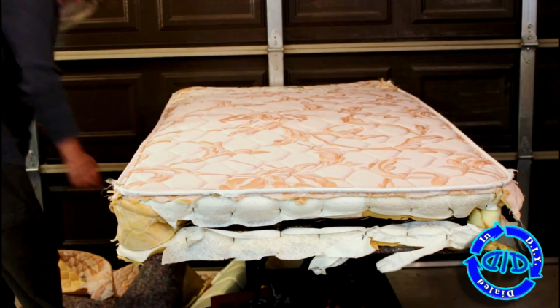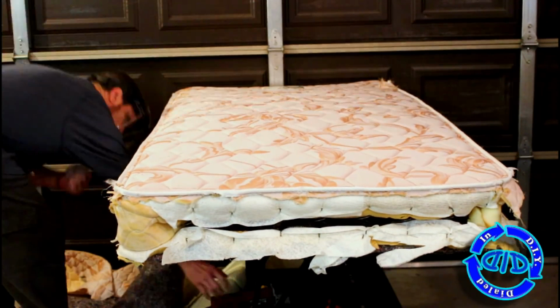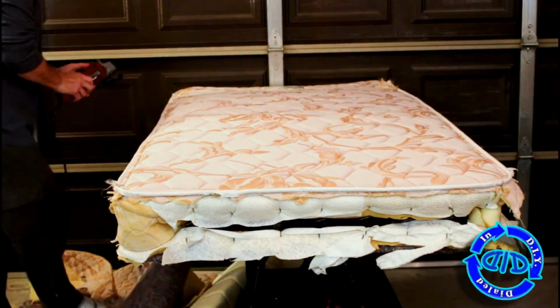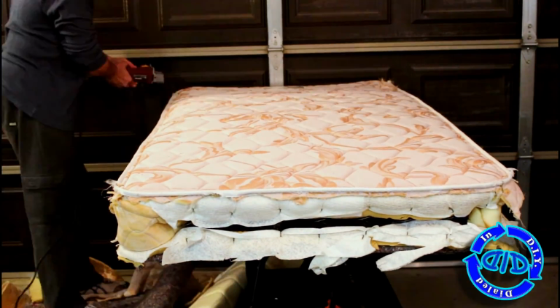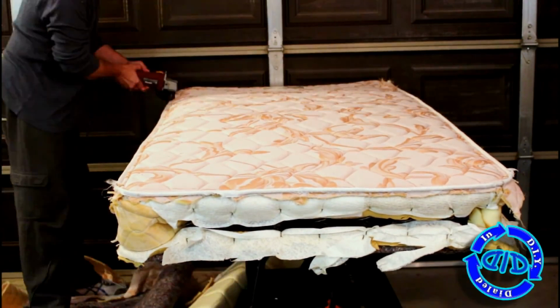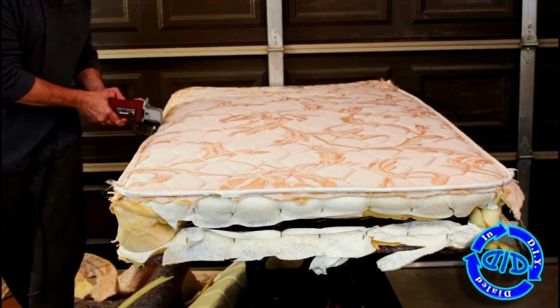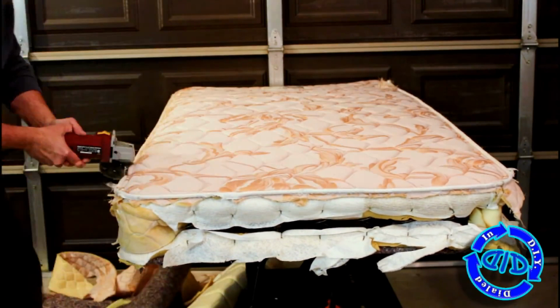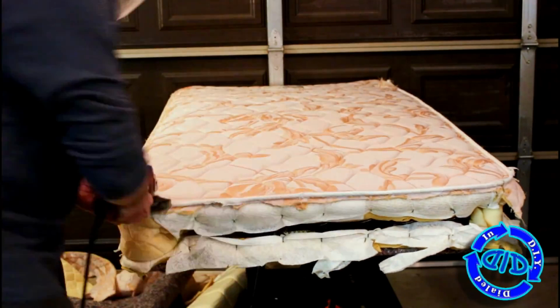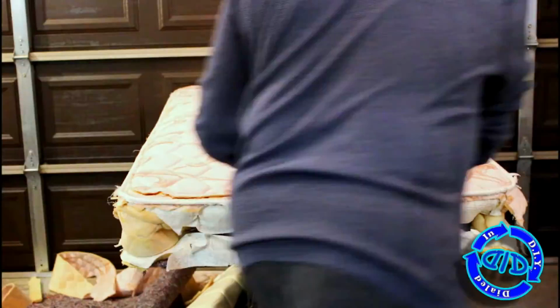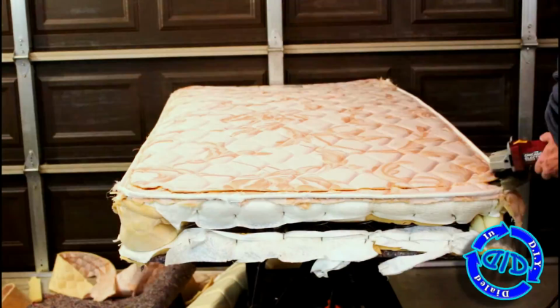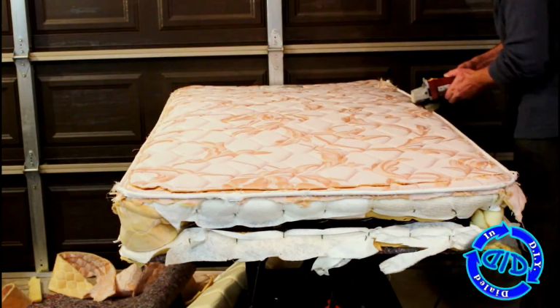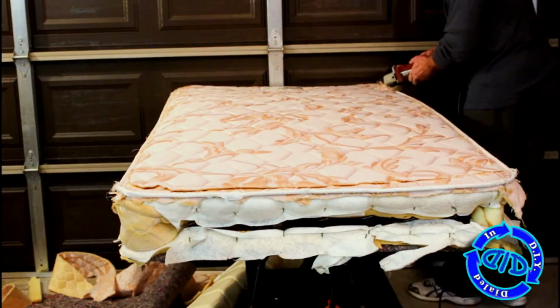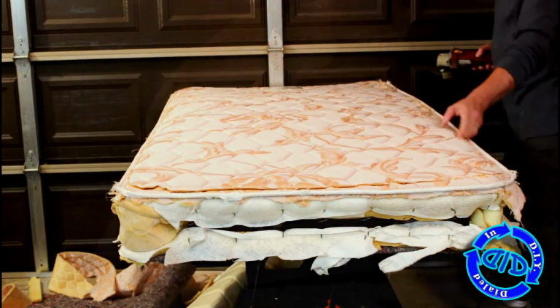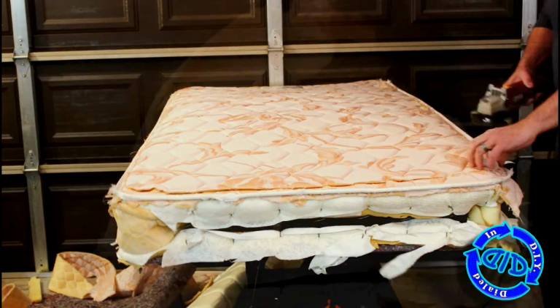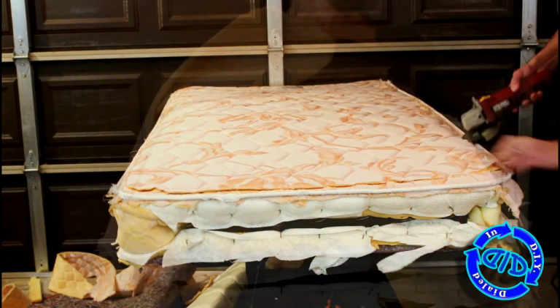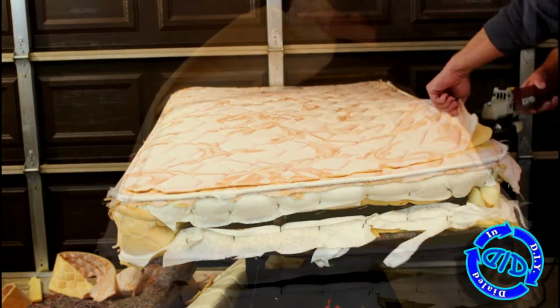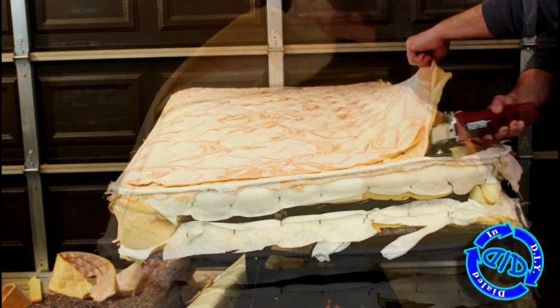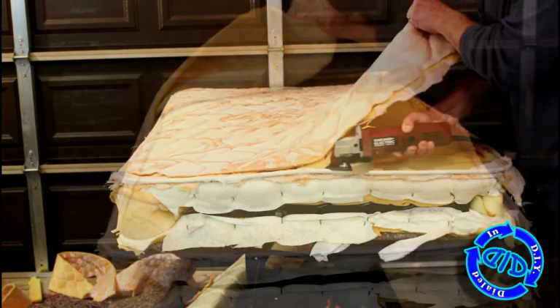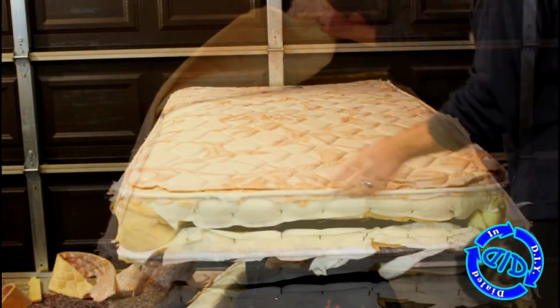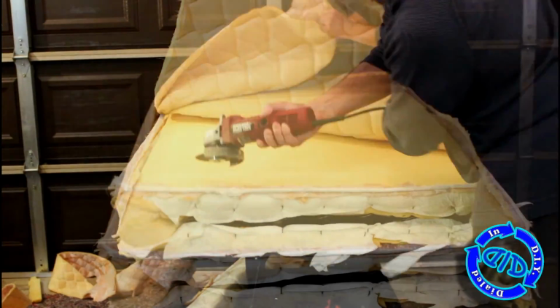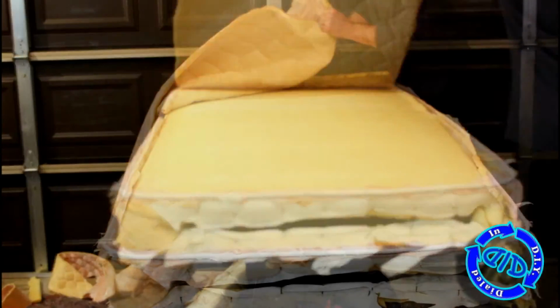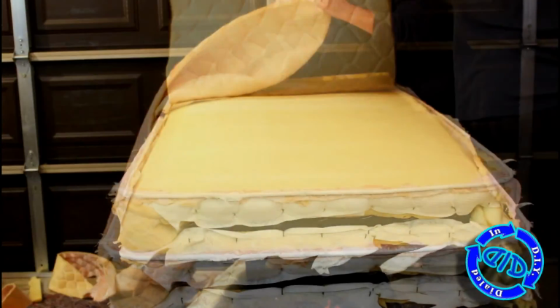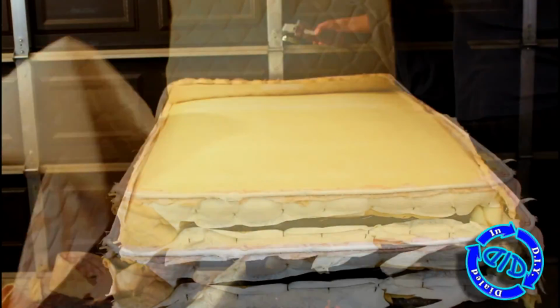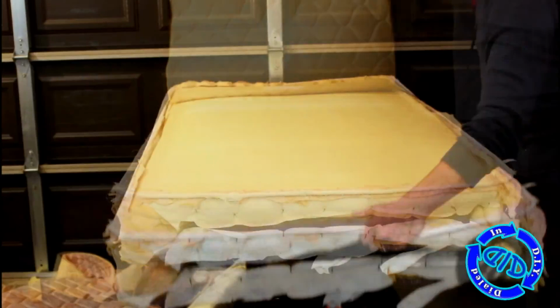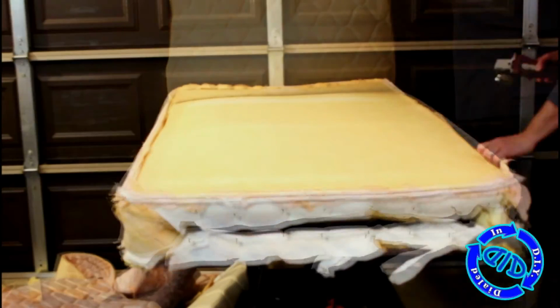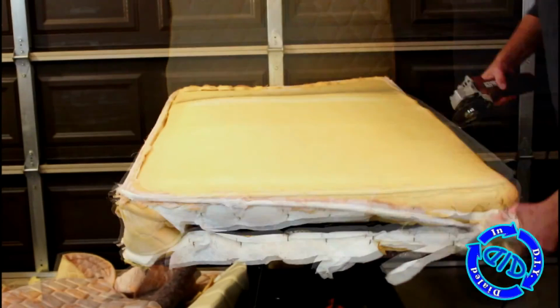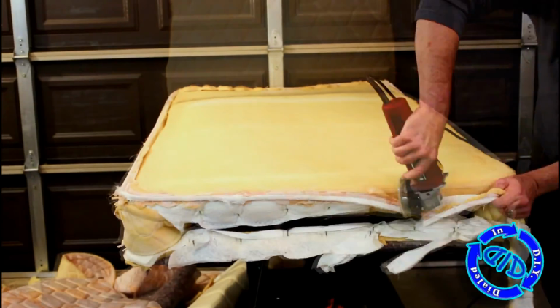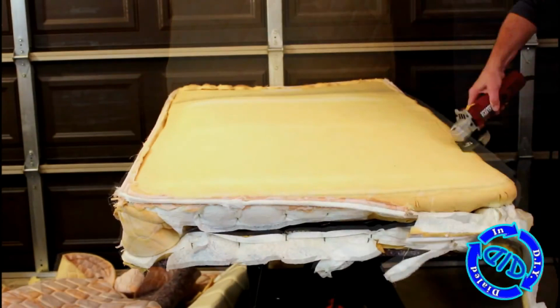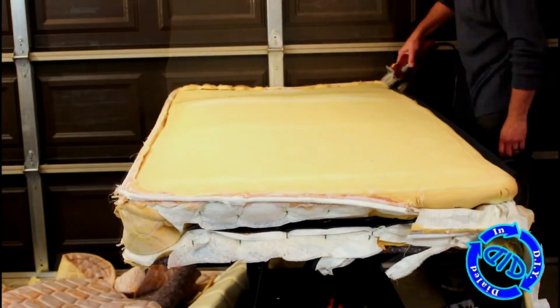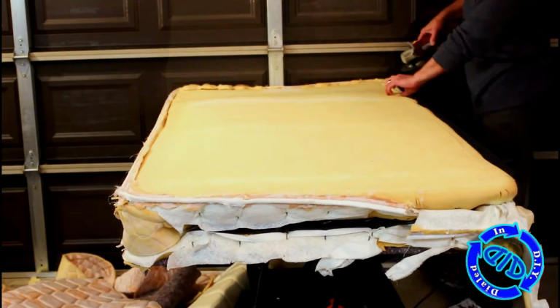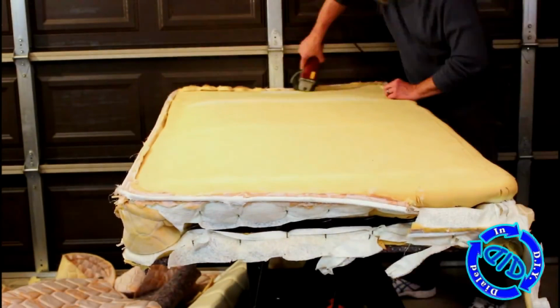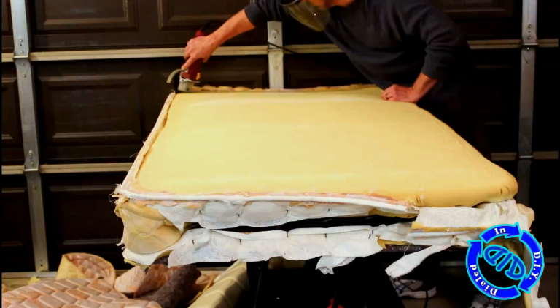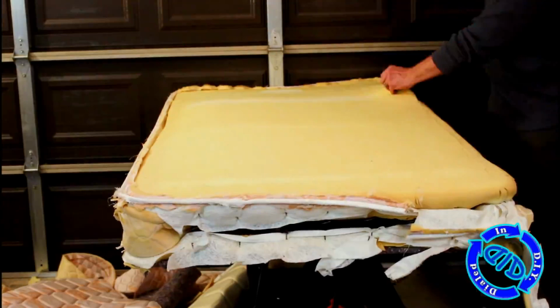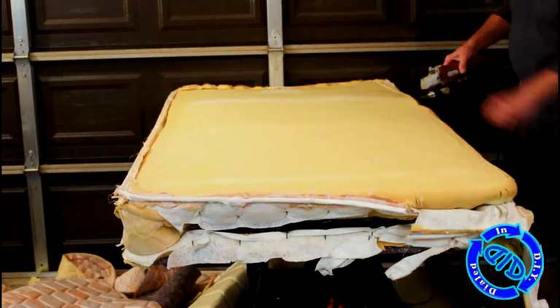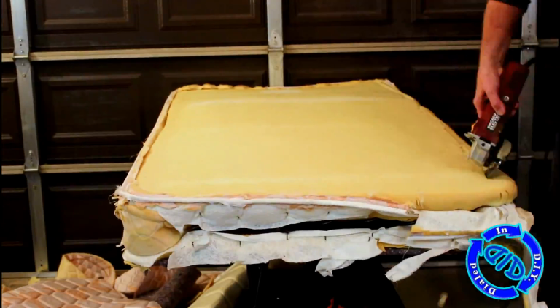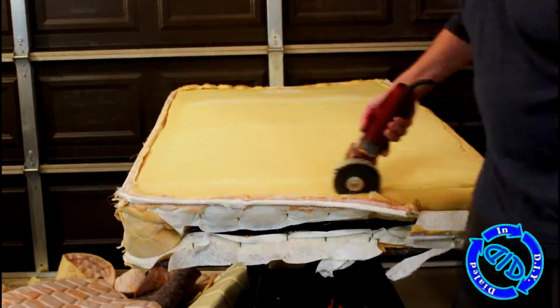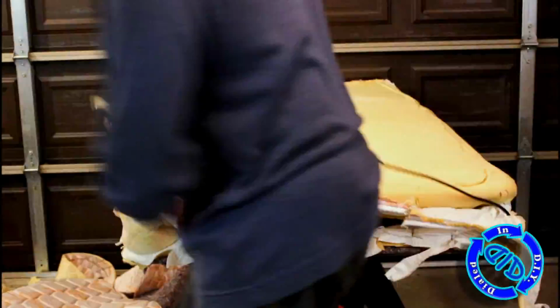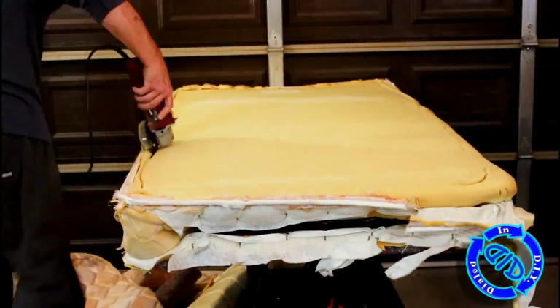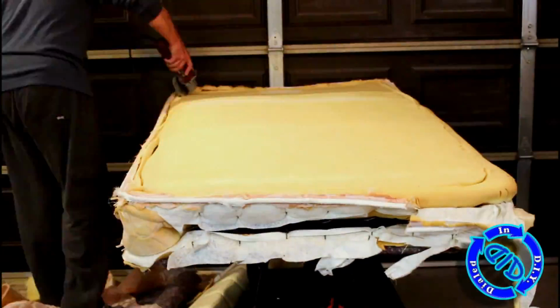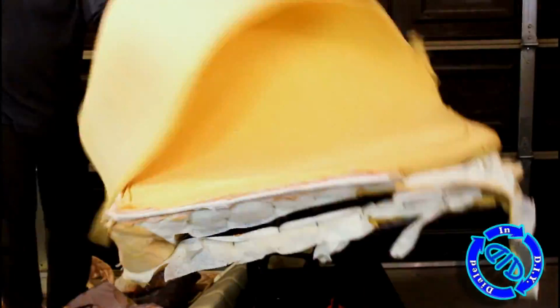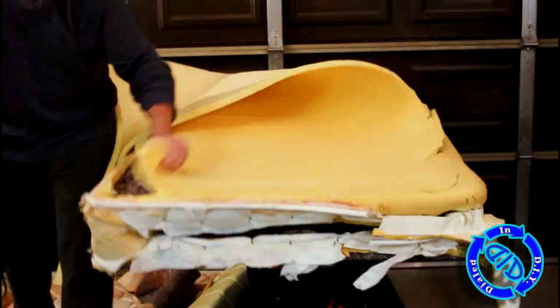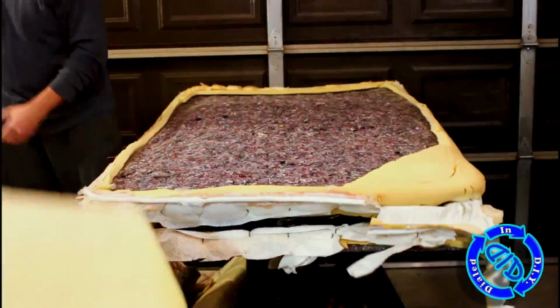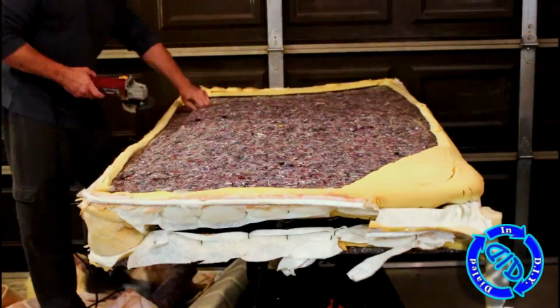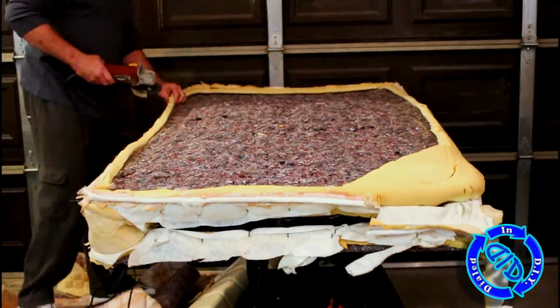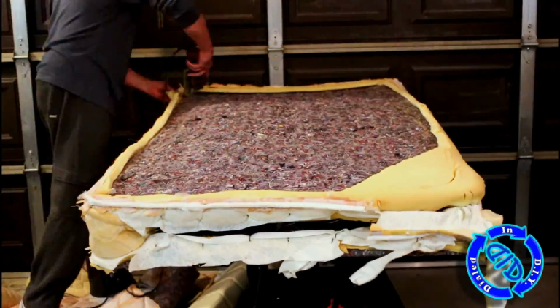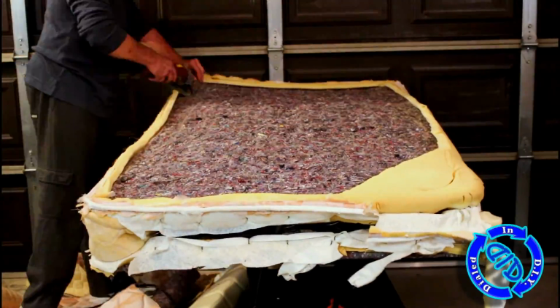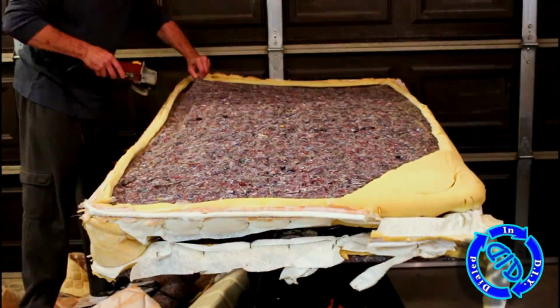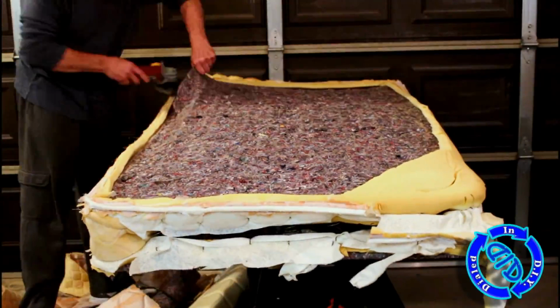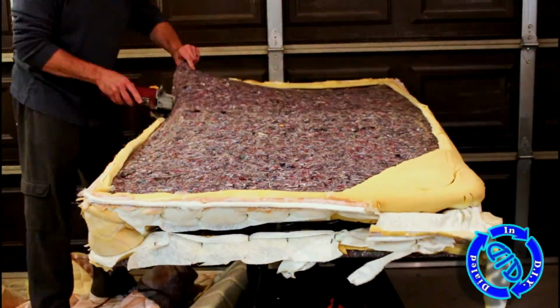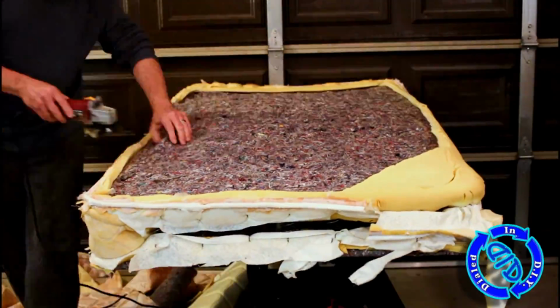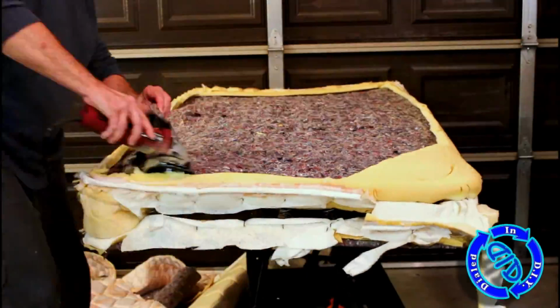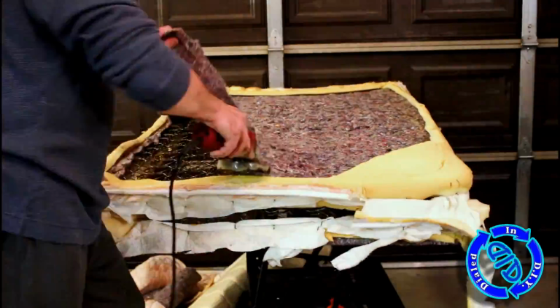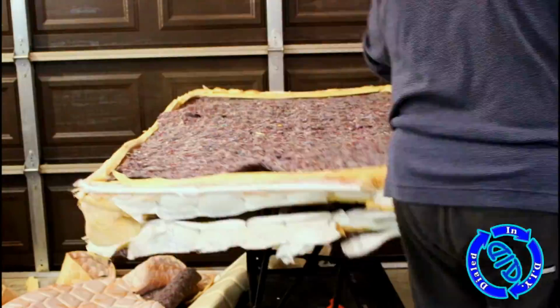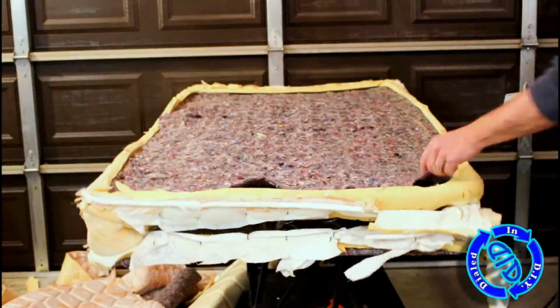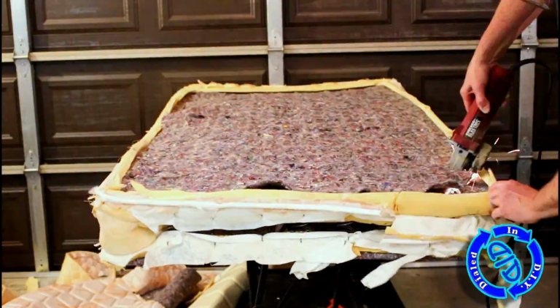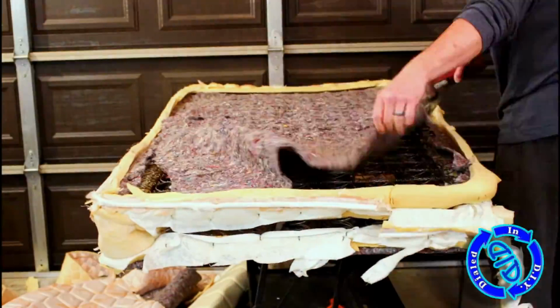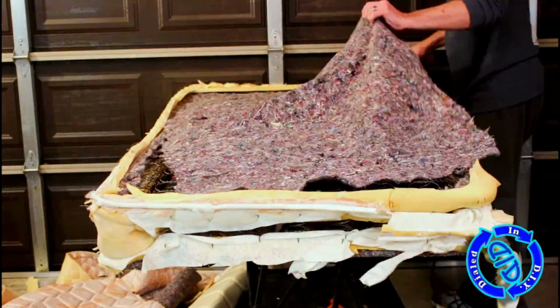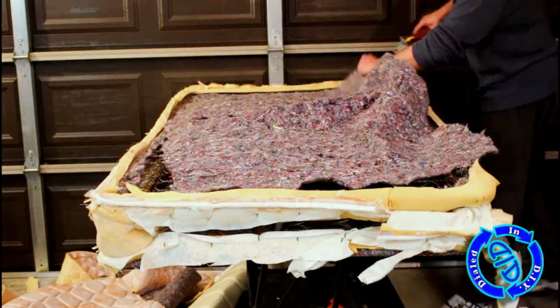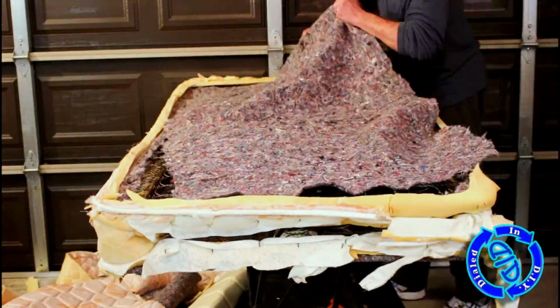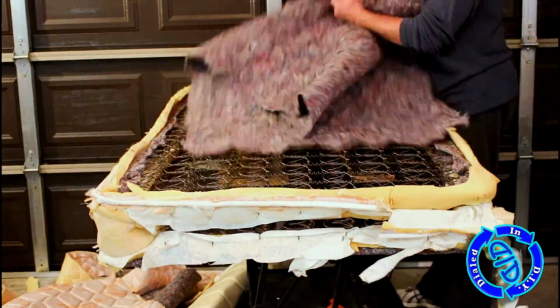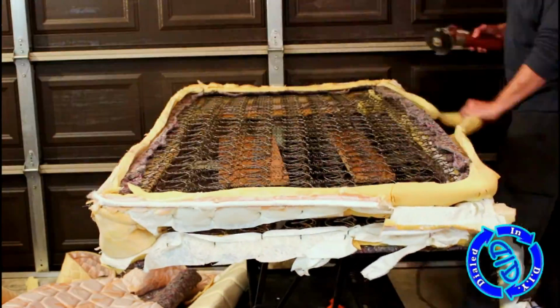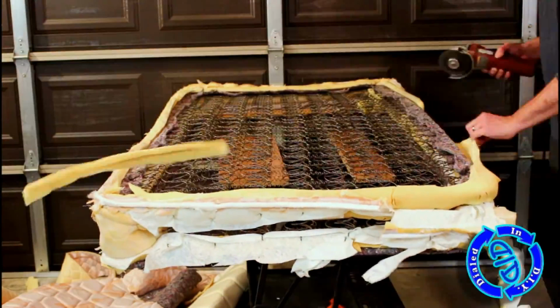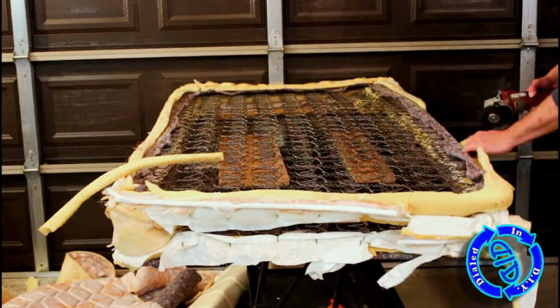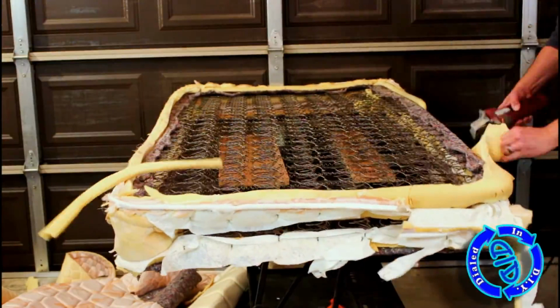After flipping the entire thing over I begin on the second side, removing all three of the same layers again quite quickly.